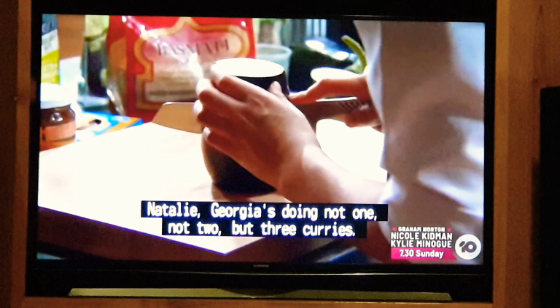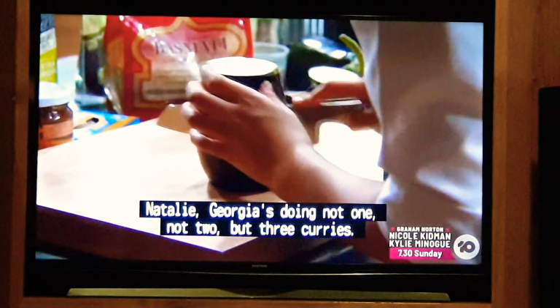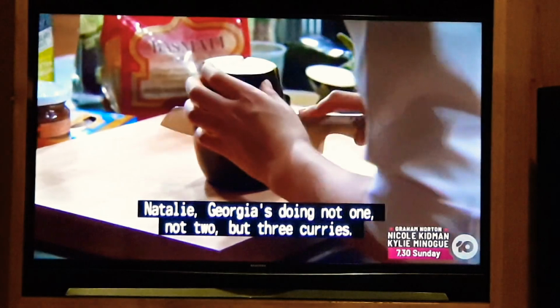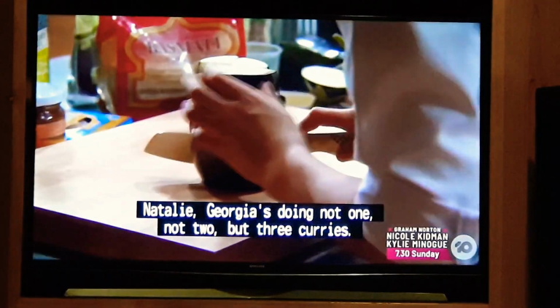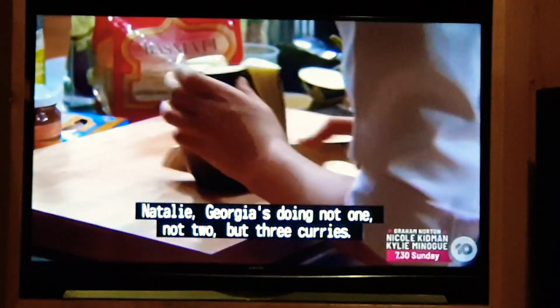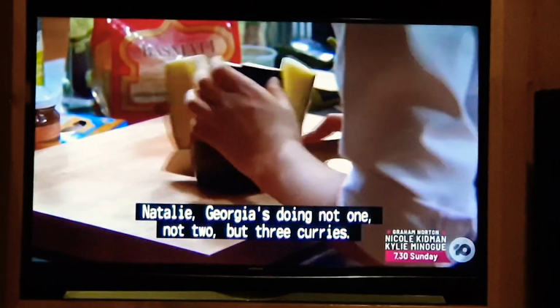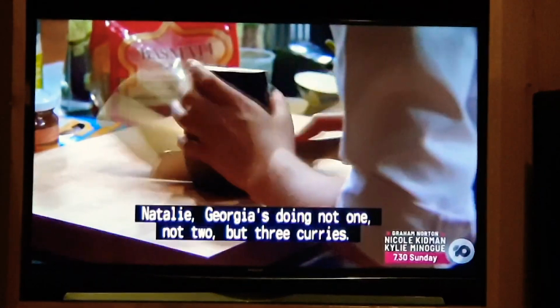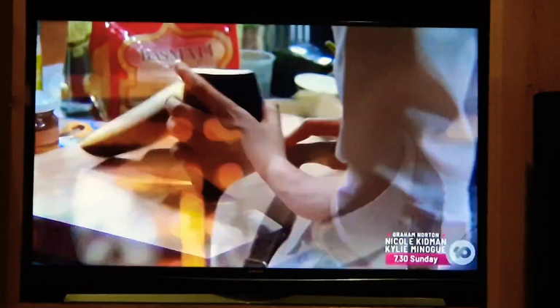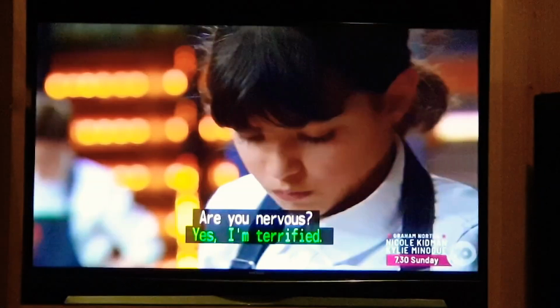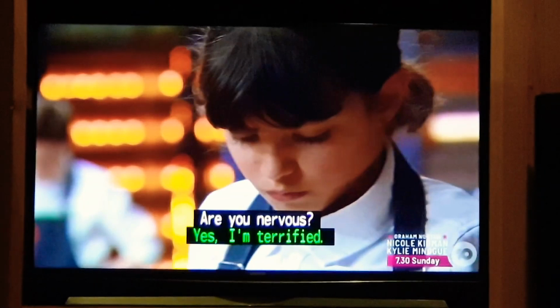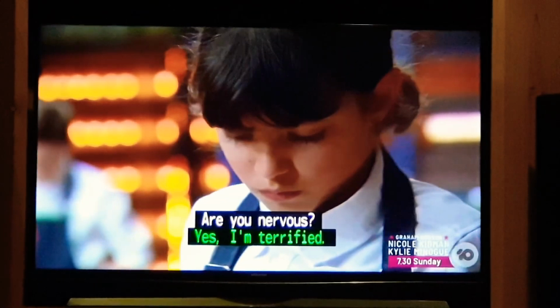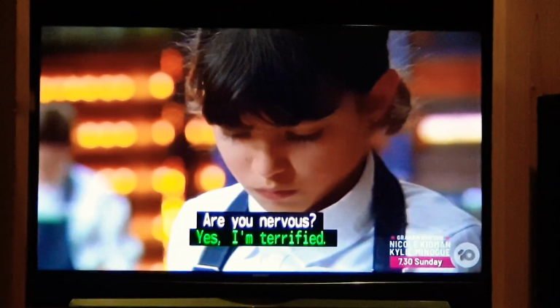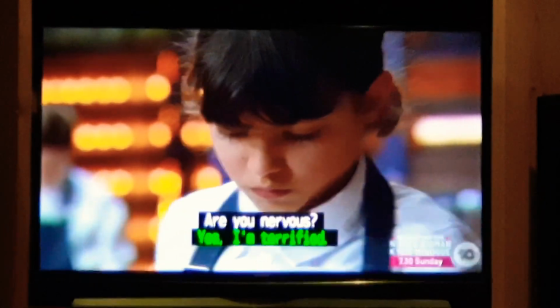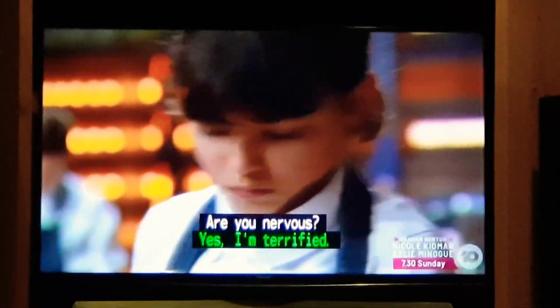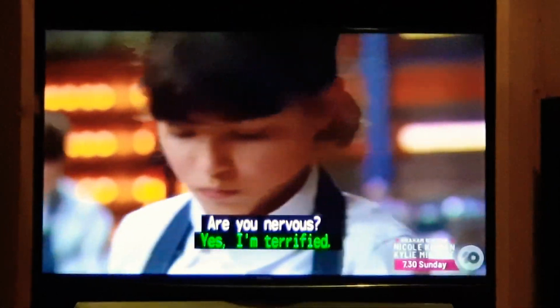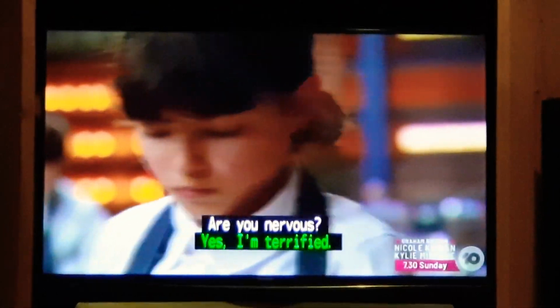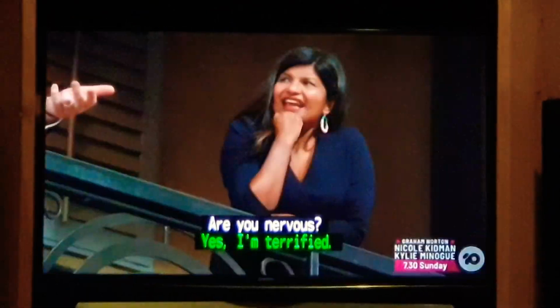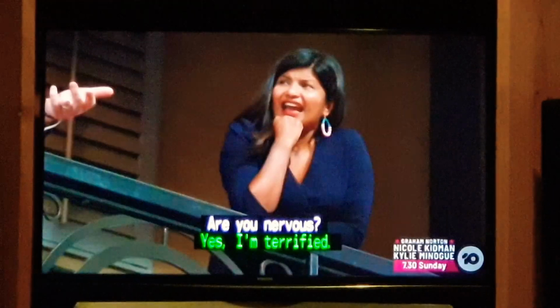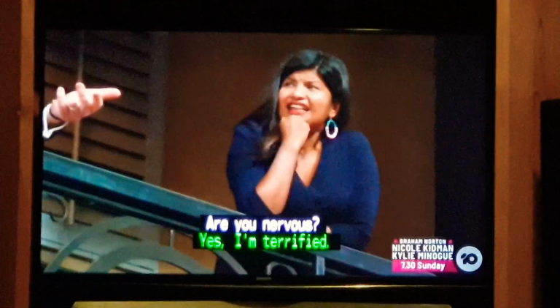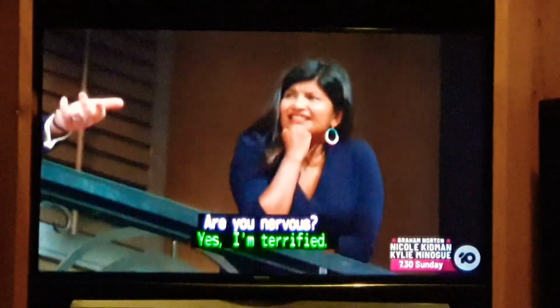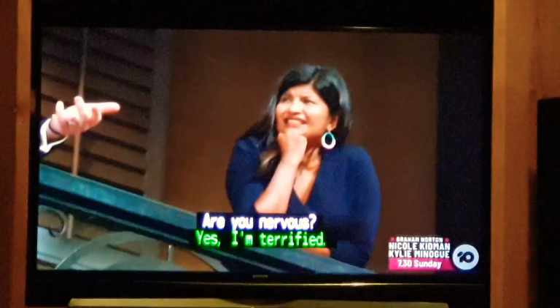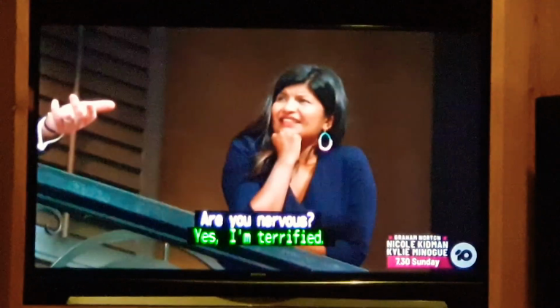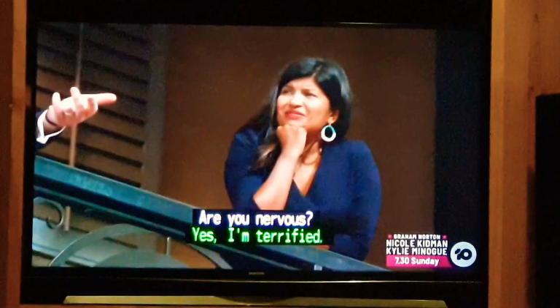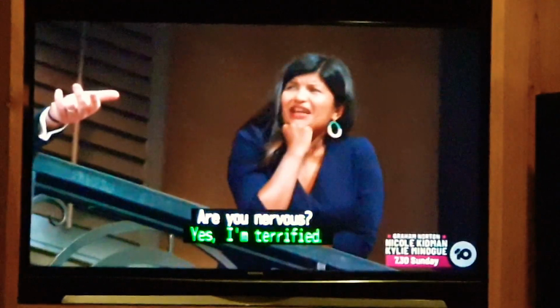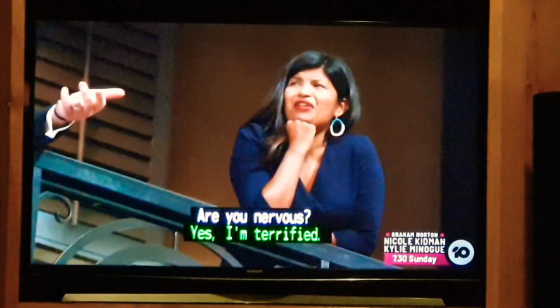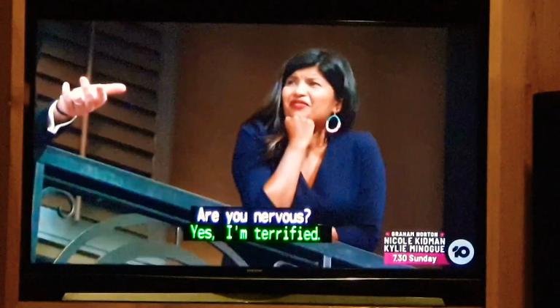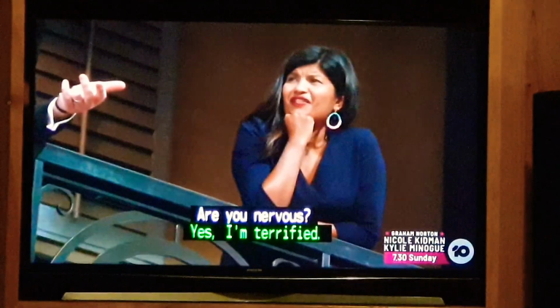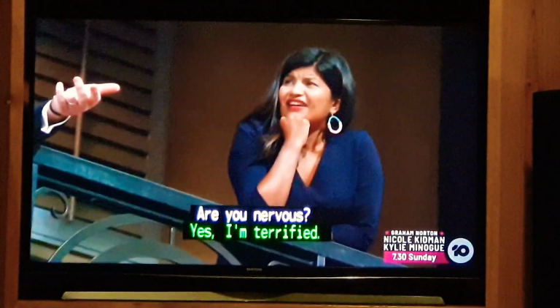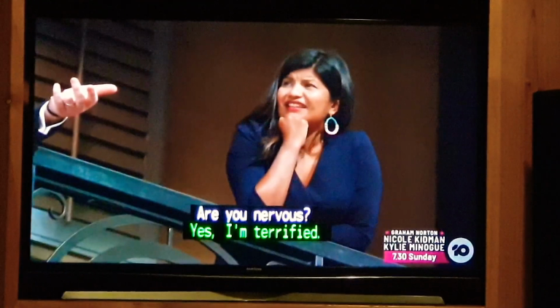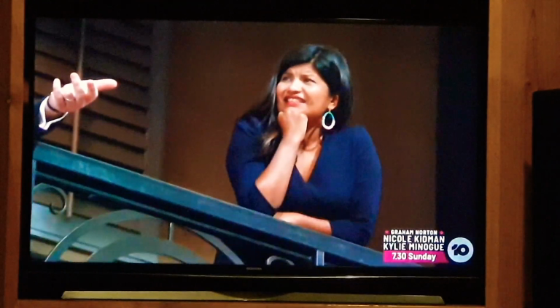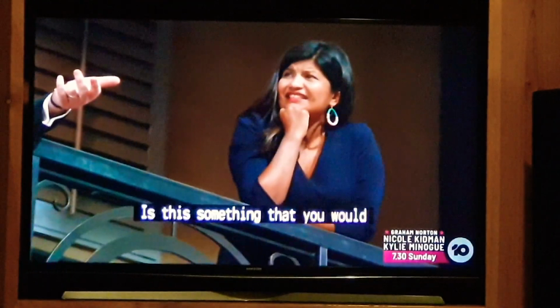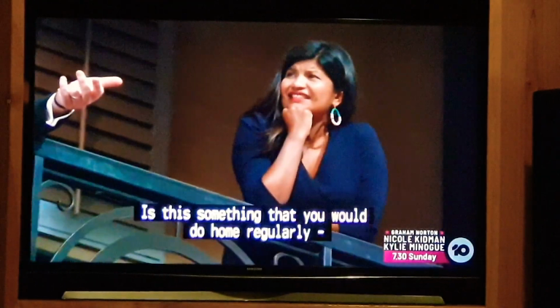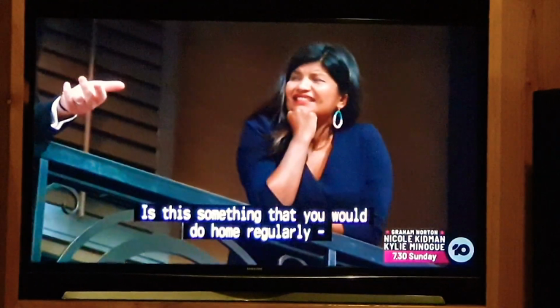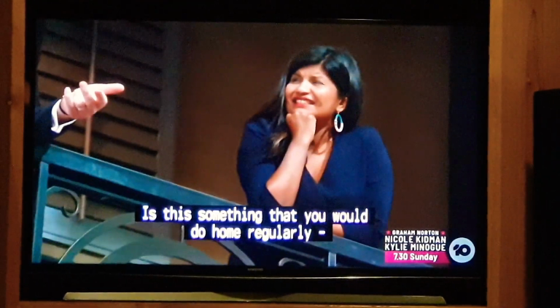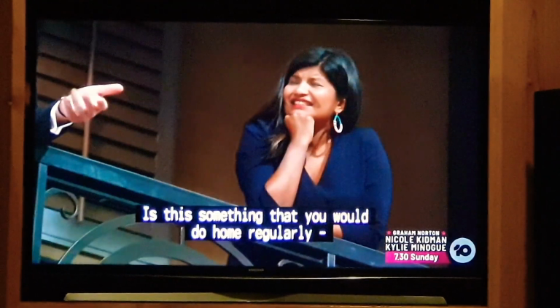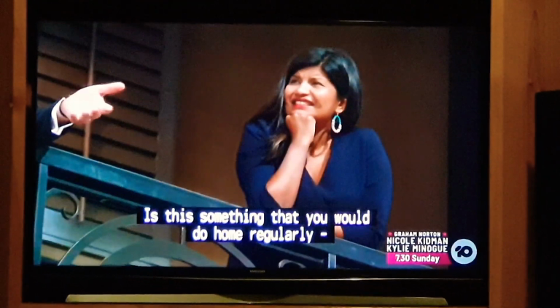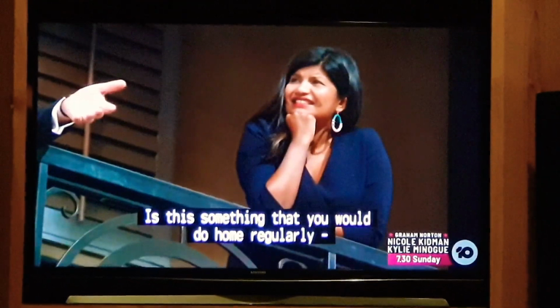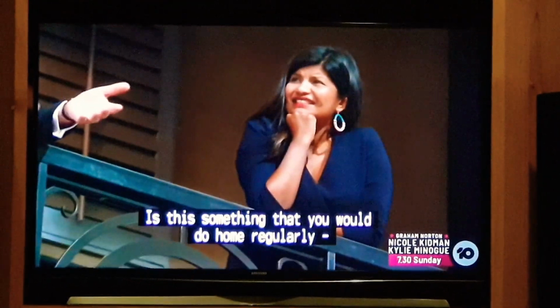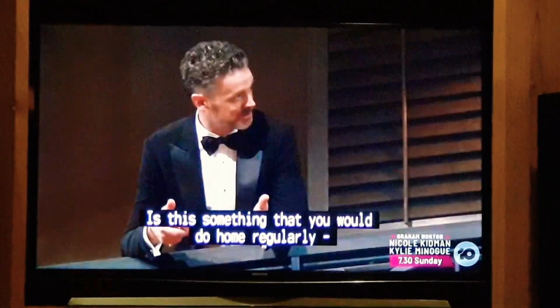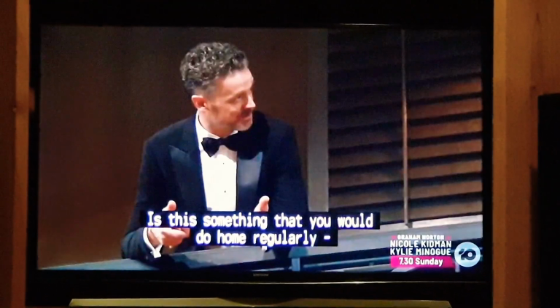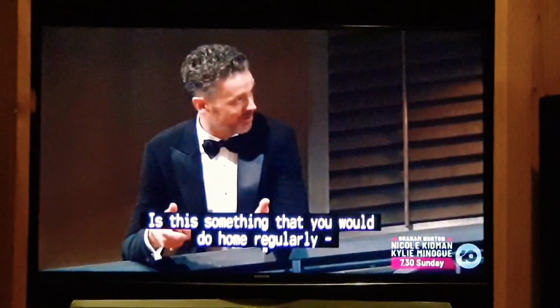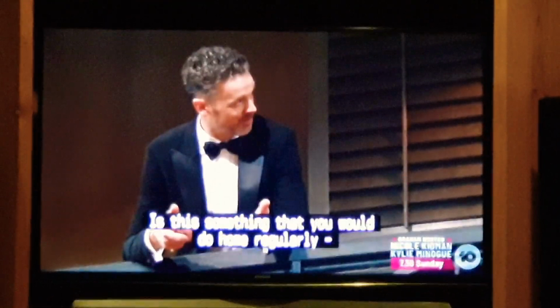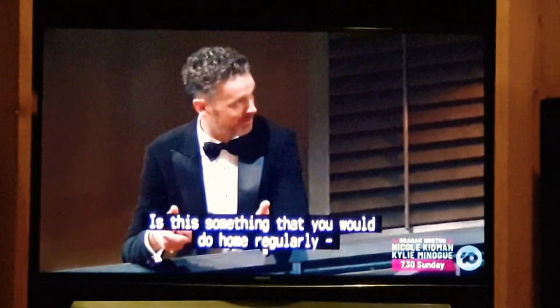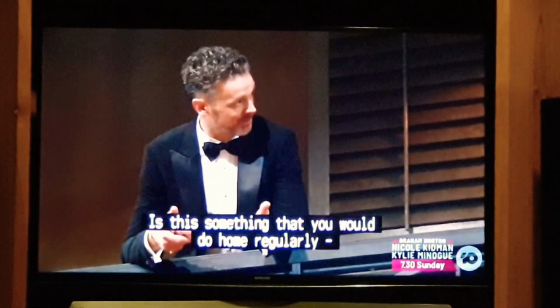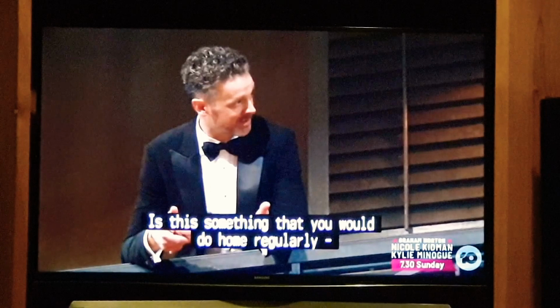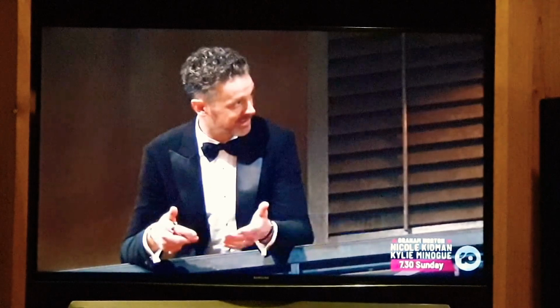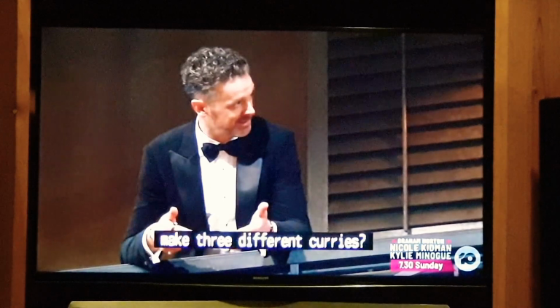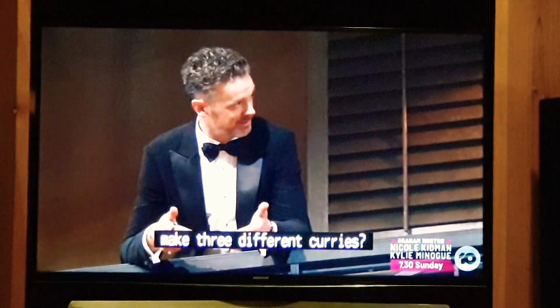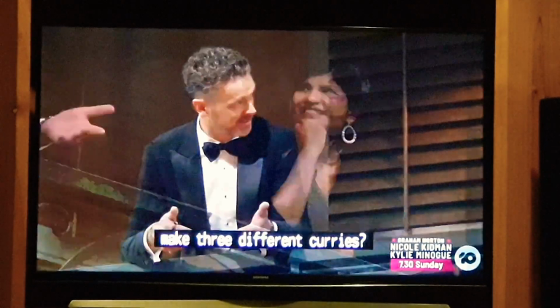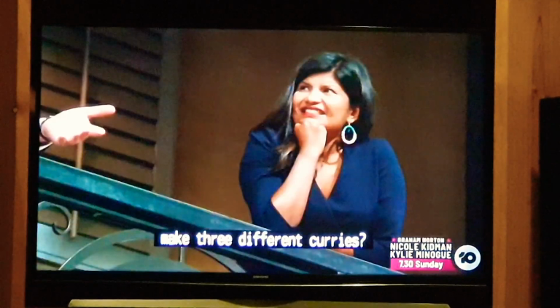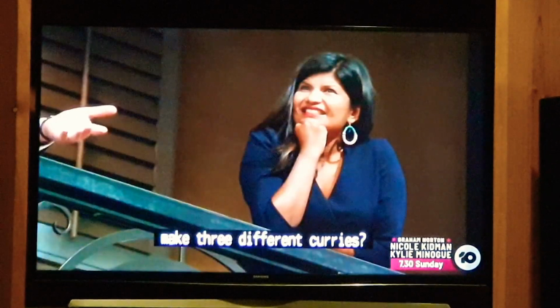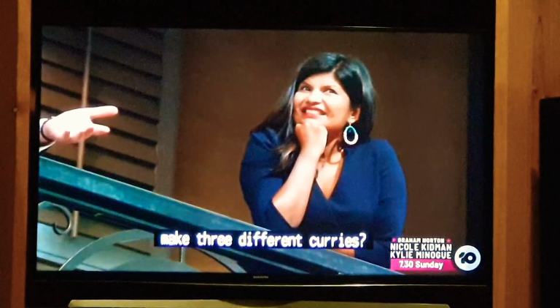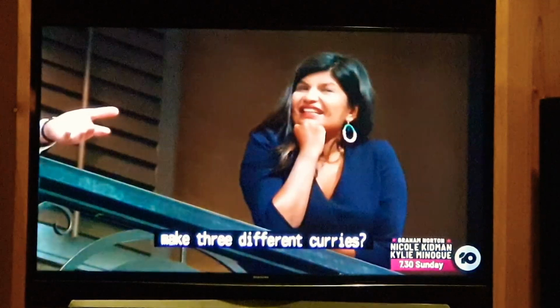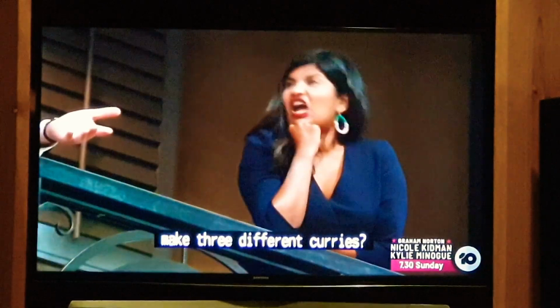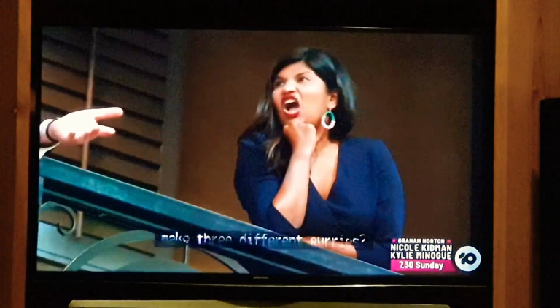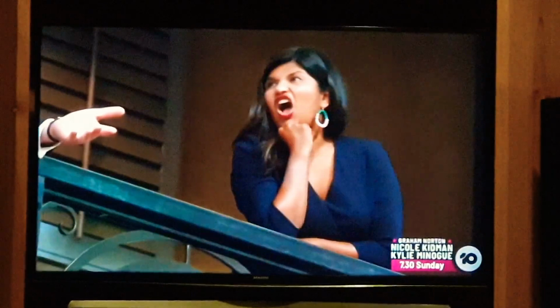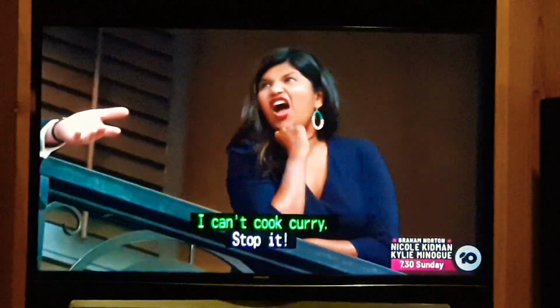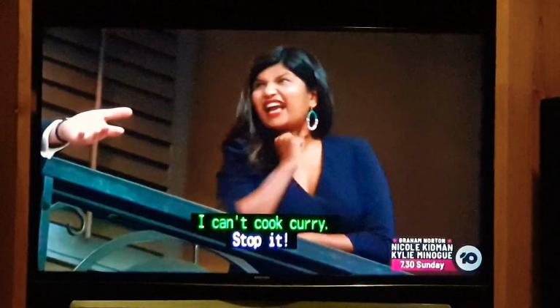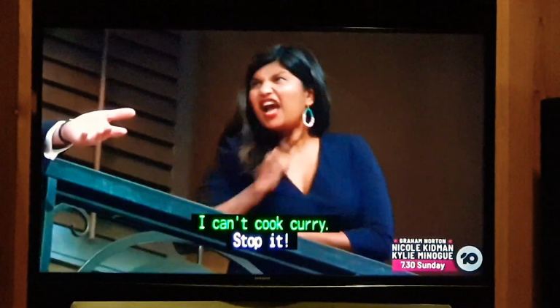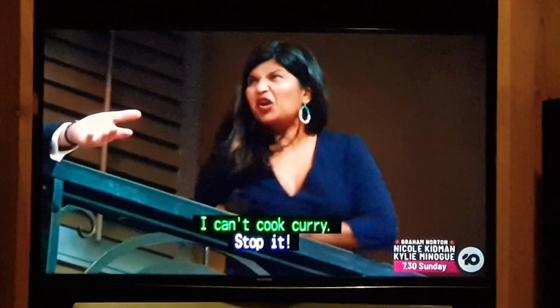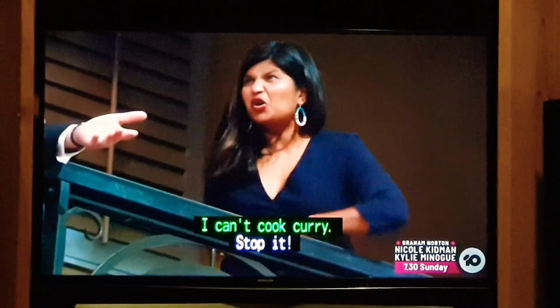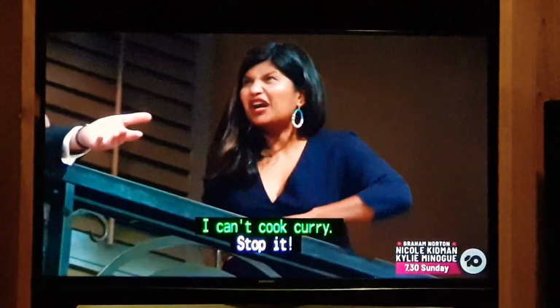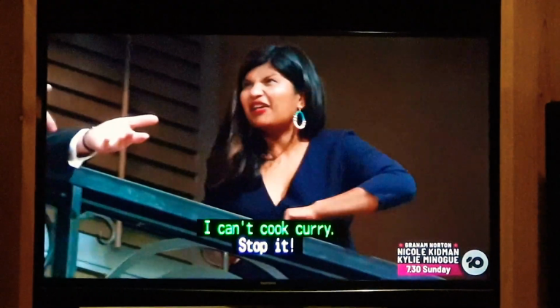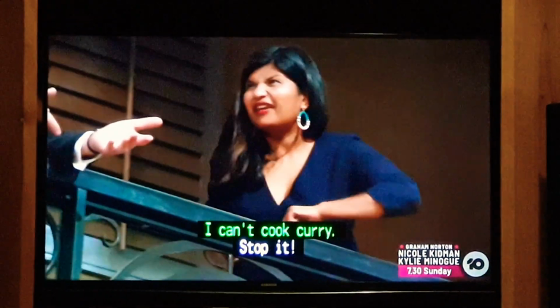Three curries. Are you nervous? Yes. I'm terrified. Is this something that you would do at home regularly? Make three different curries? I can't cook curry.